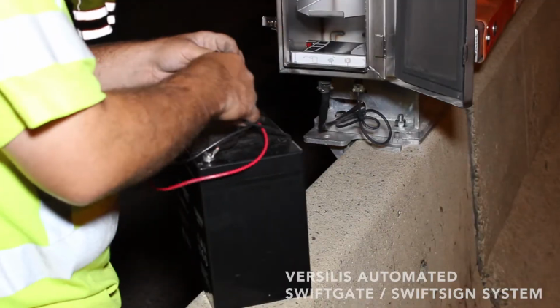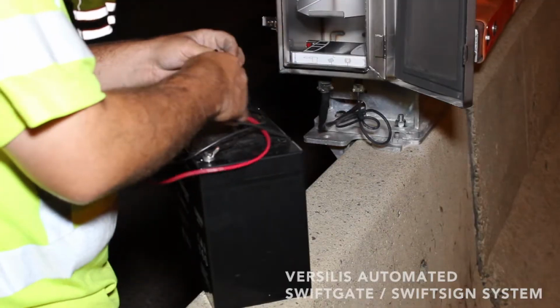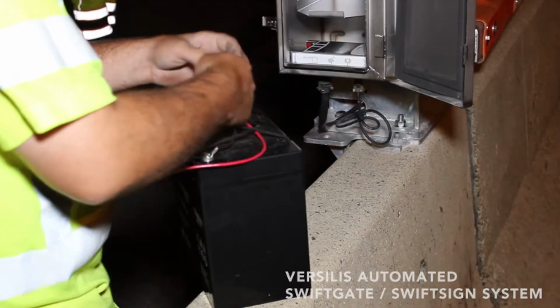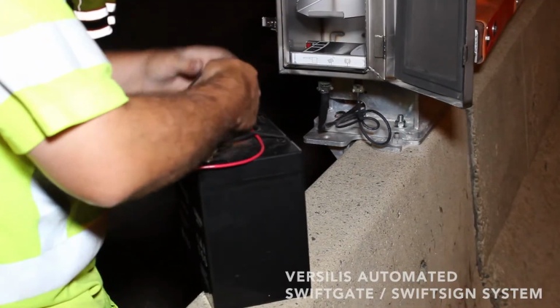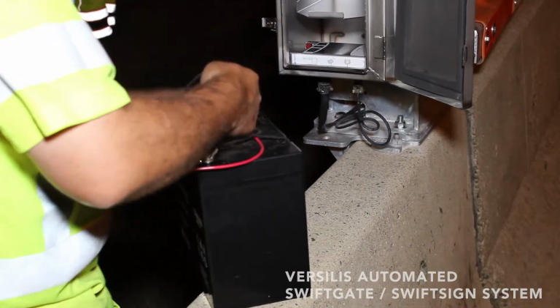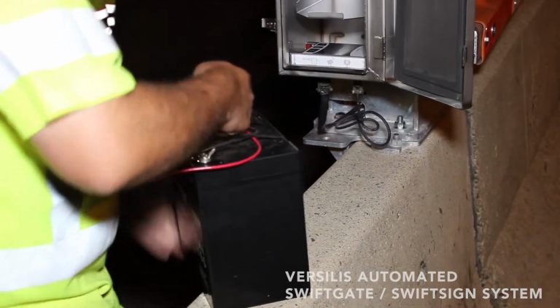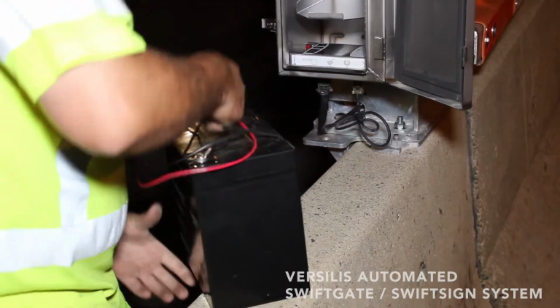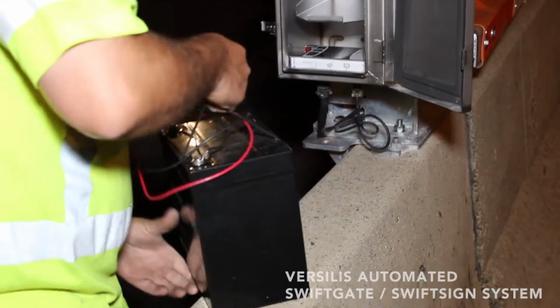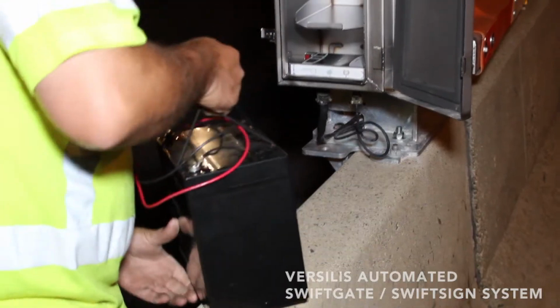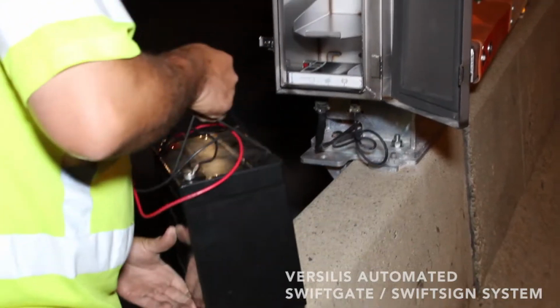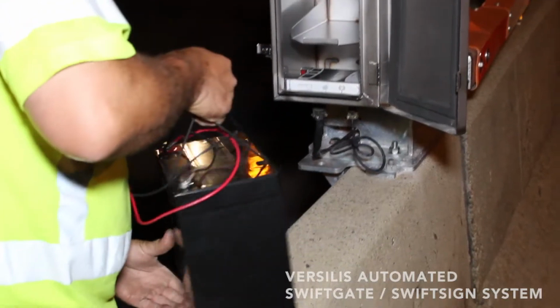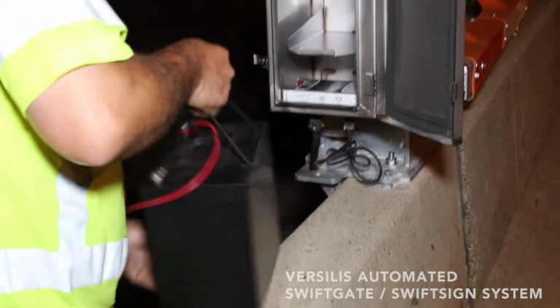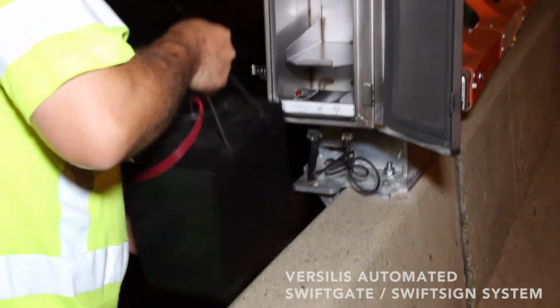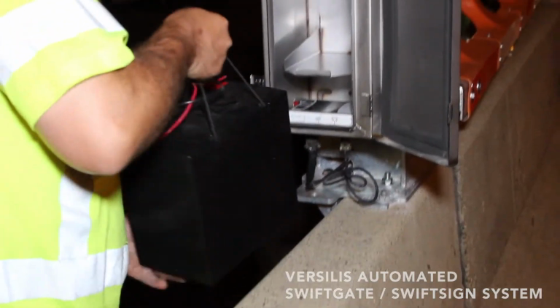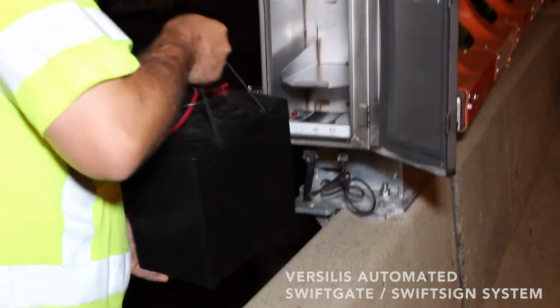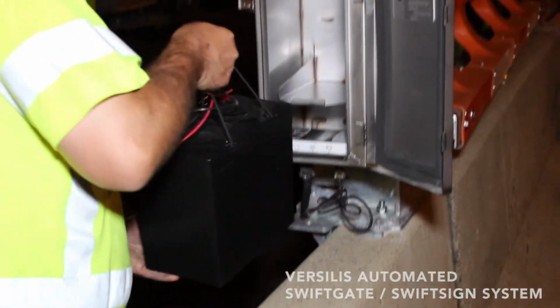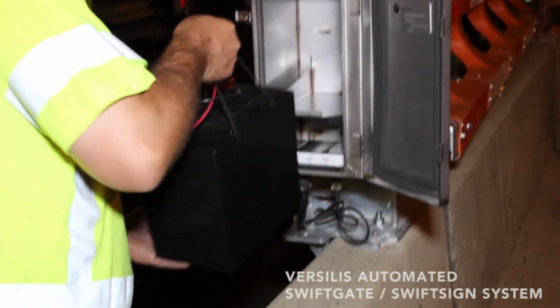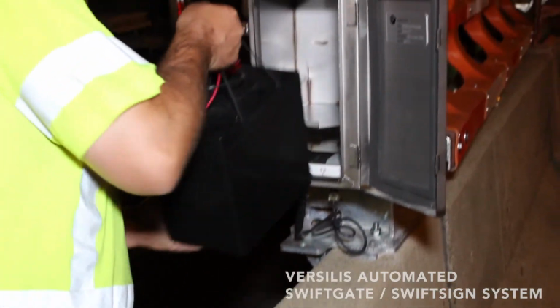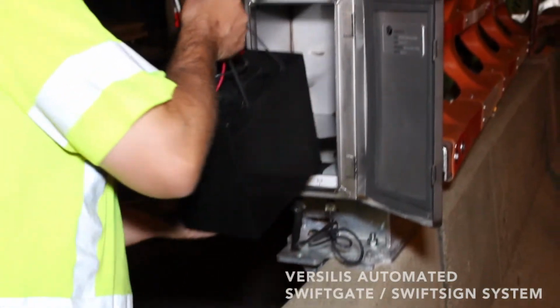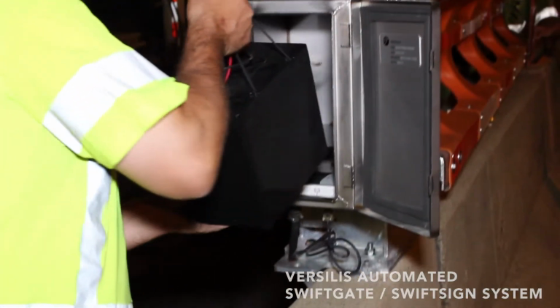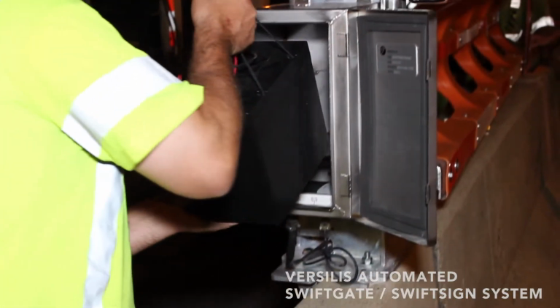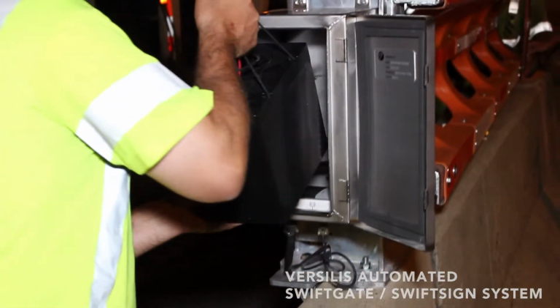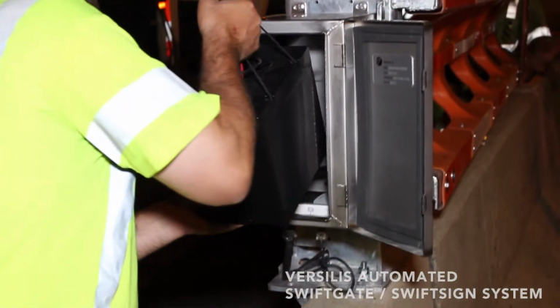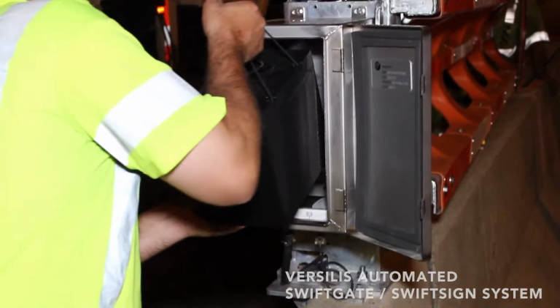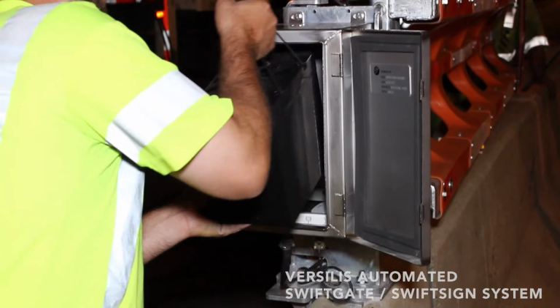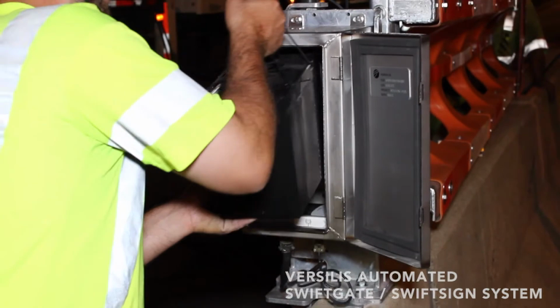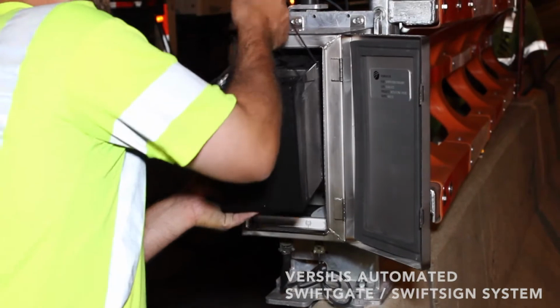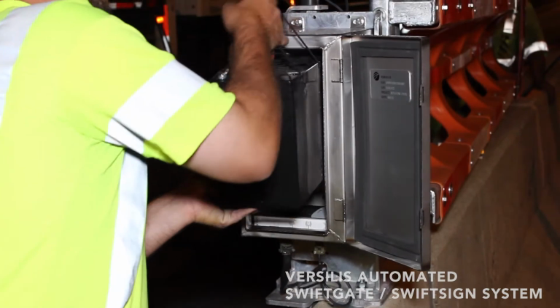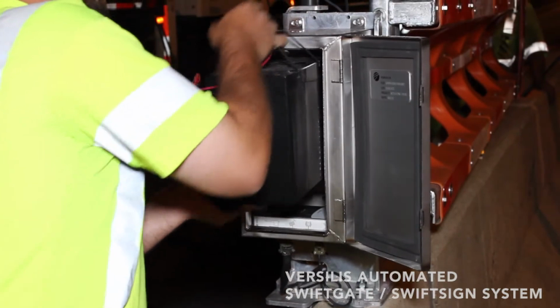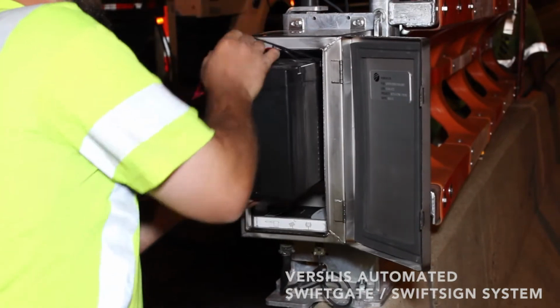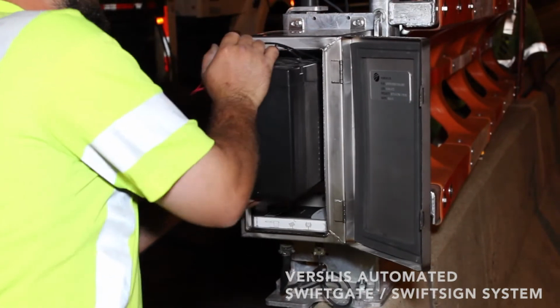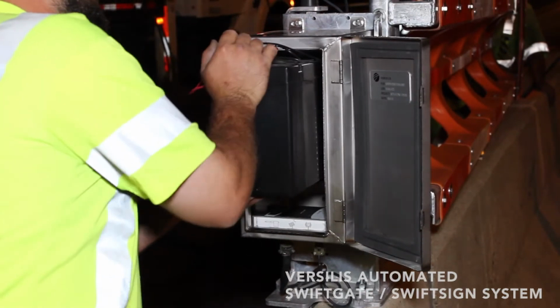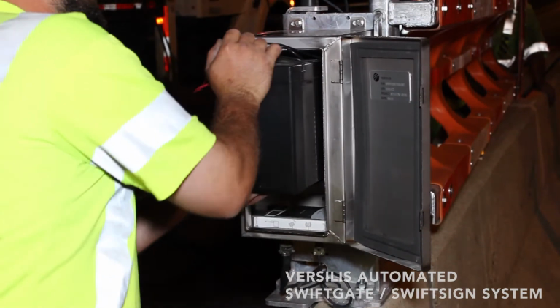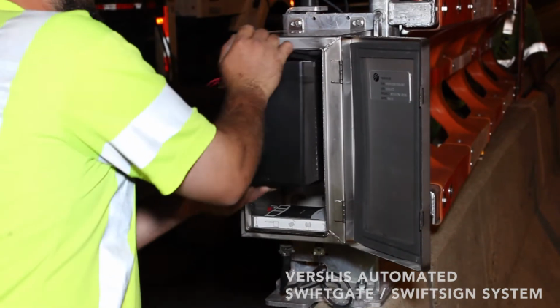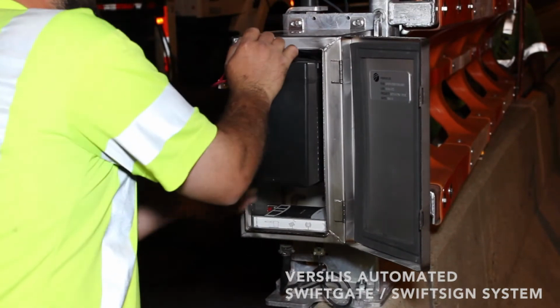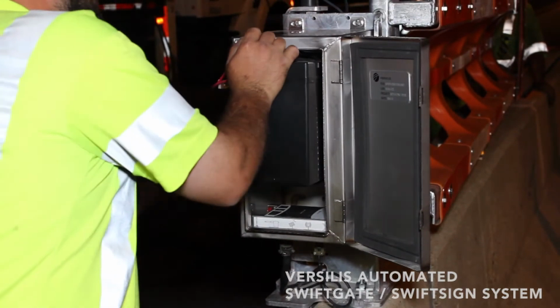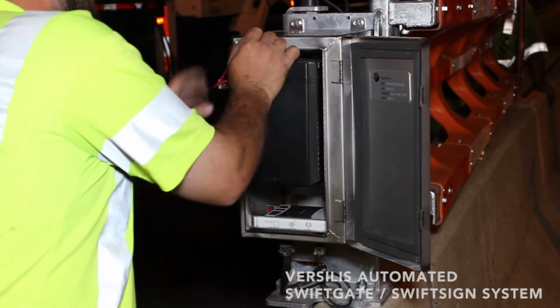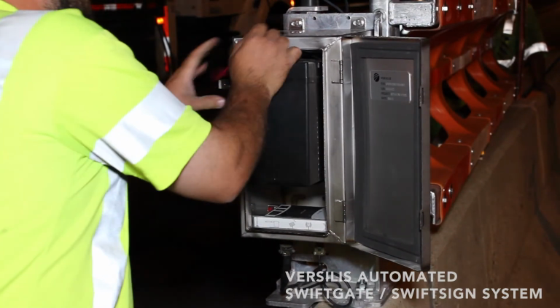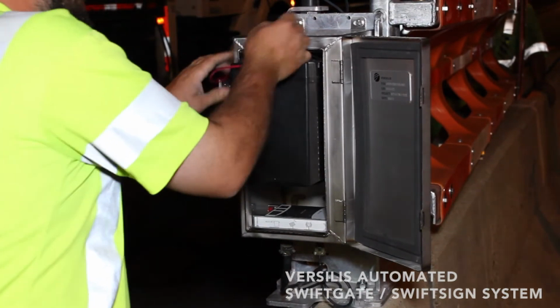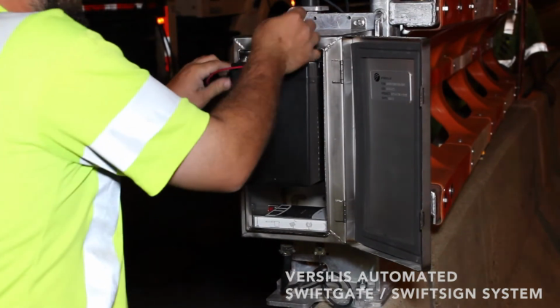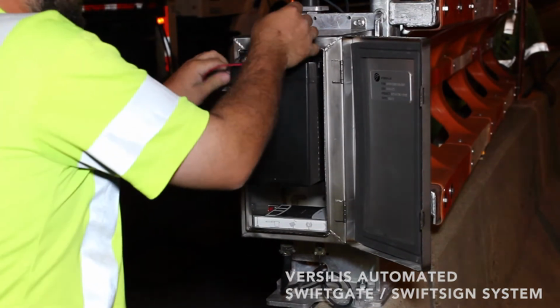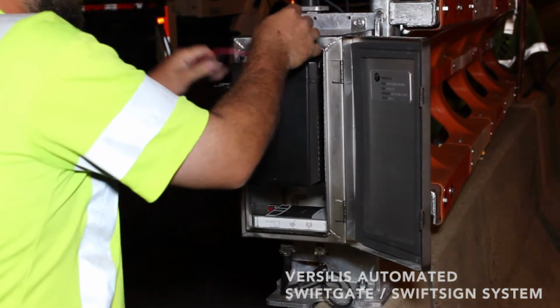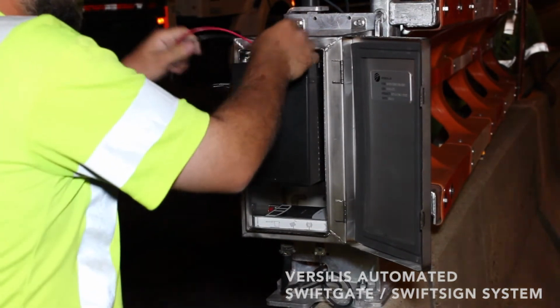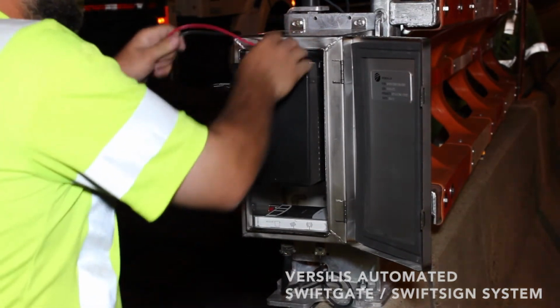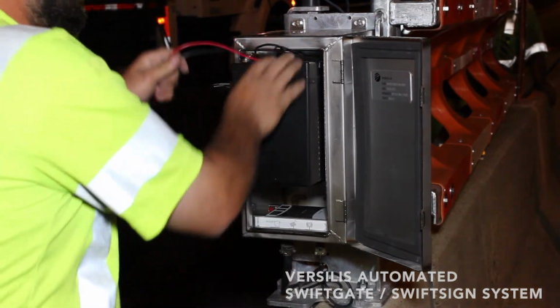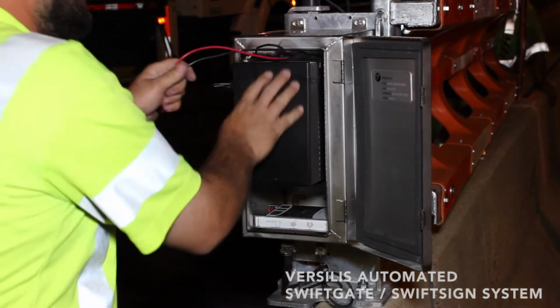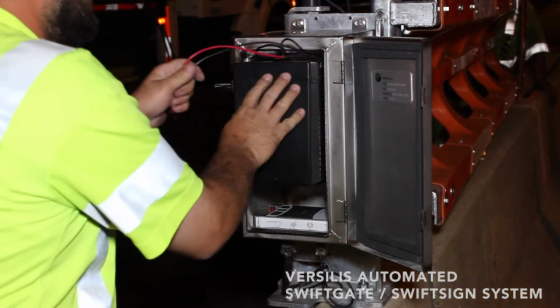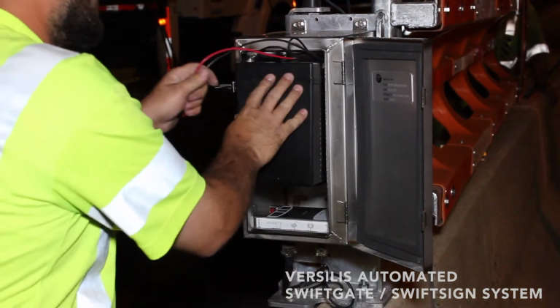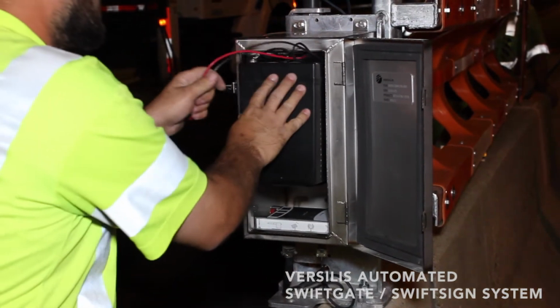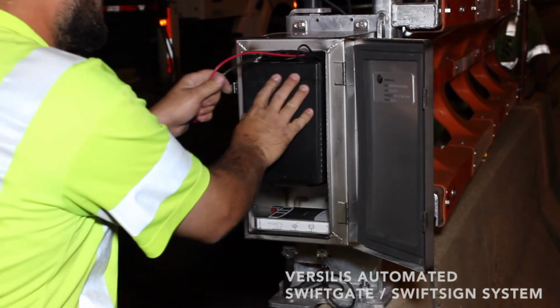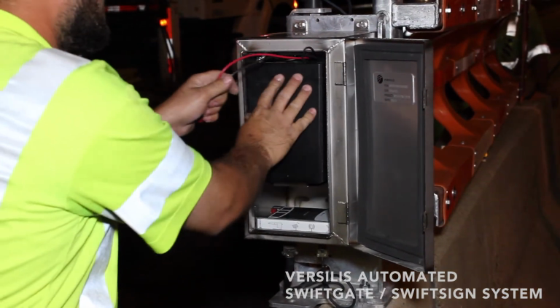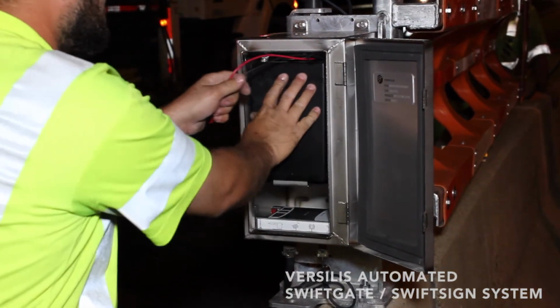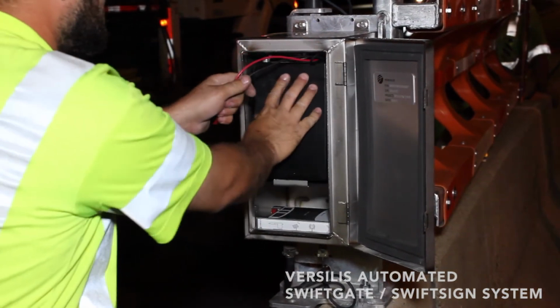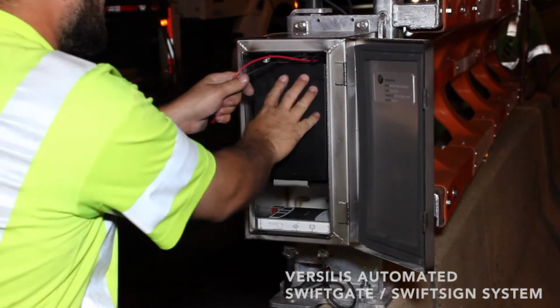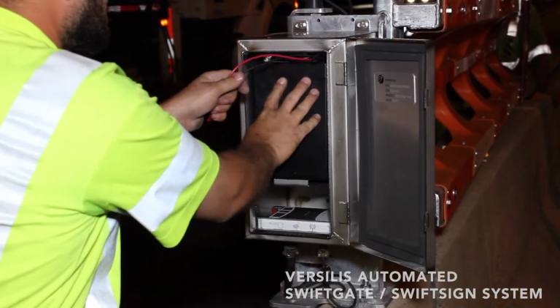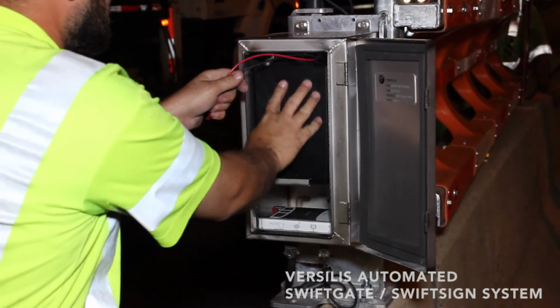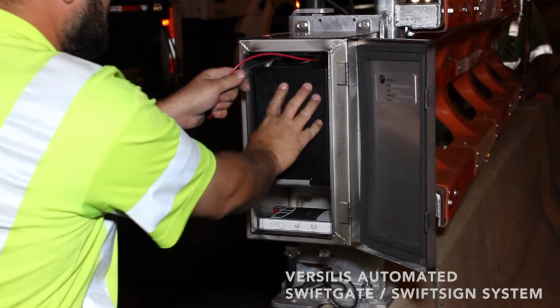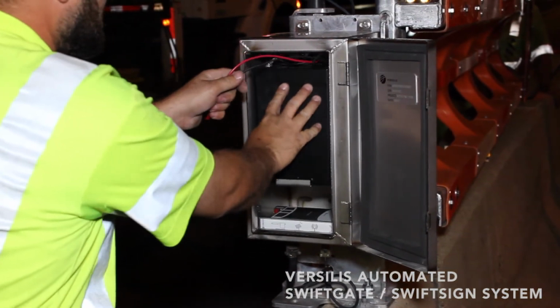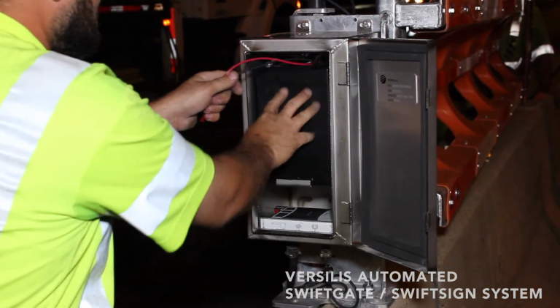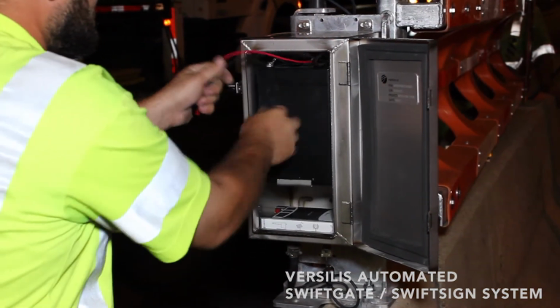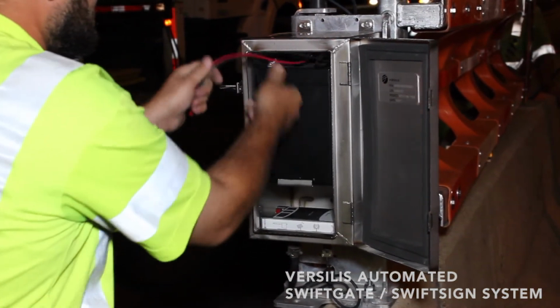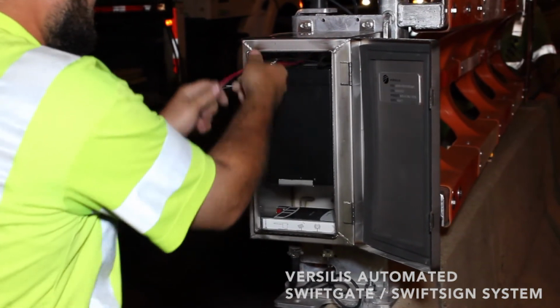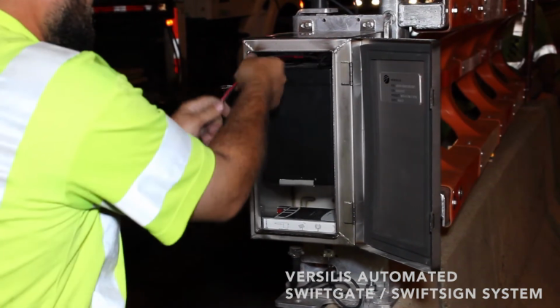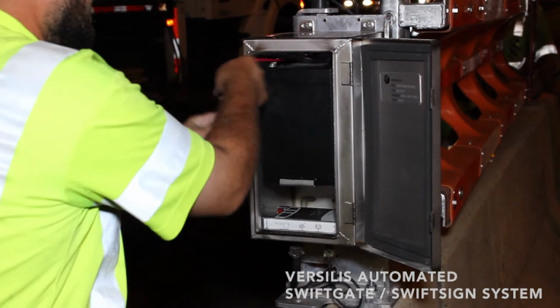Each gate module is equipped with a battery-operated control box which is either powered by a solar panel or an external power supply.